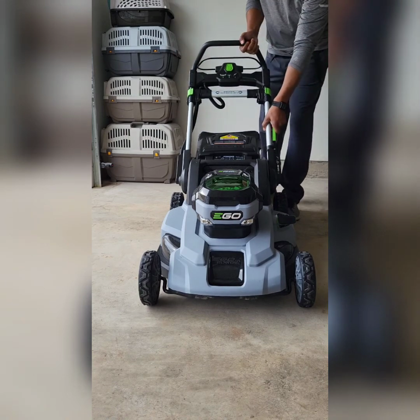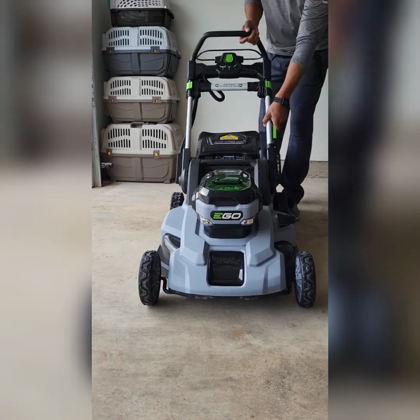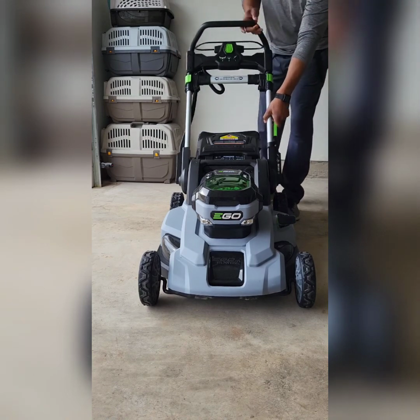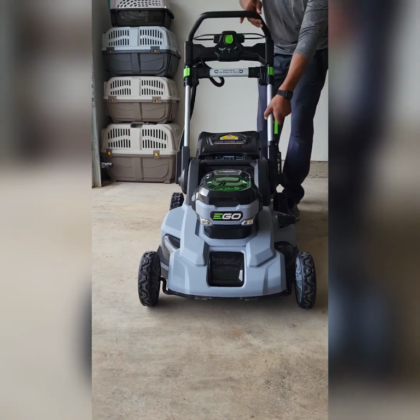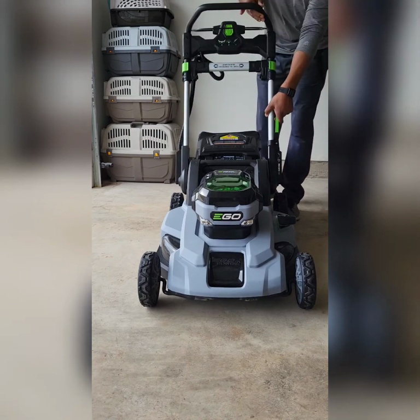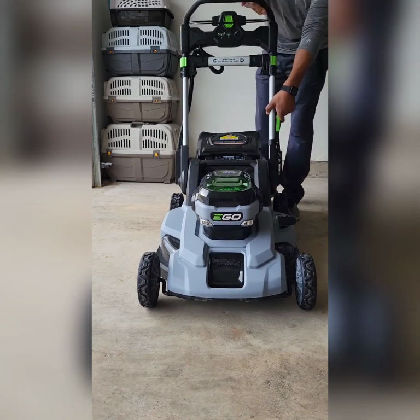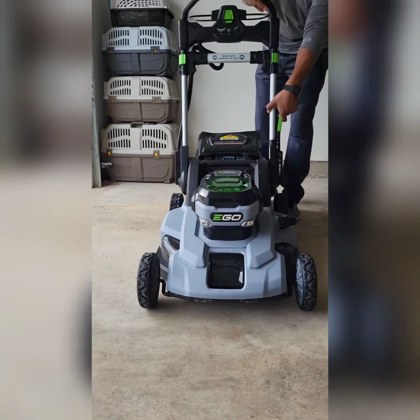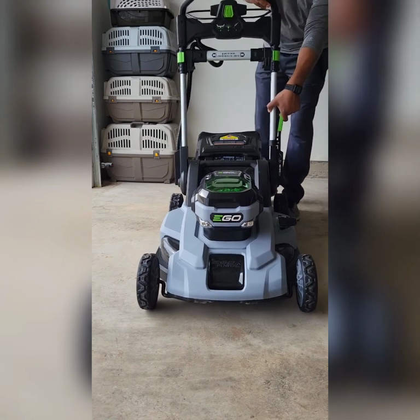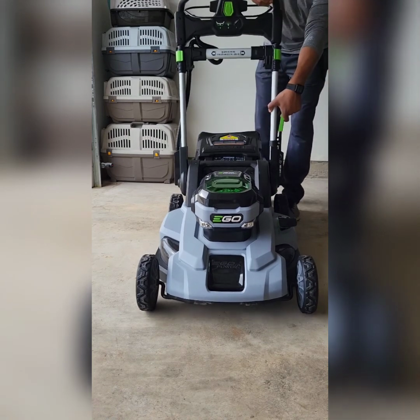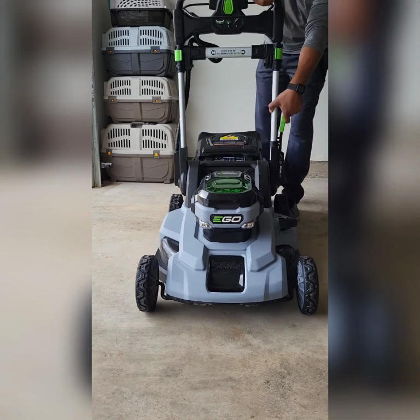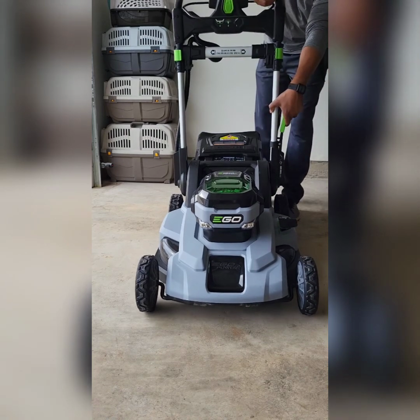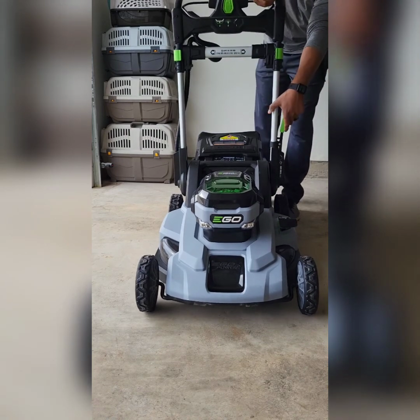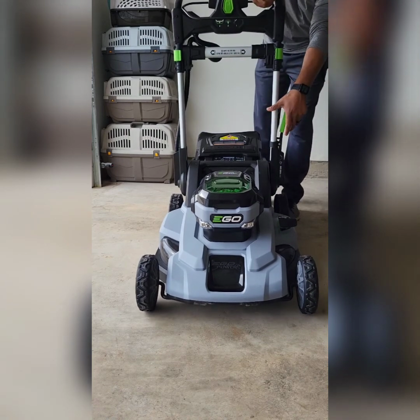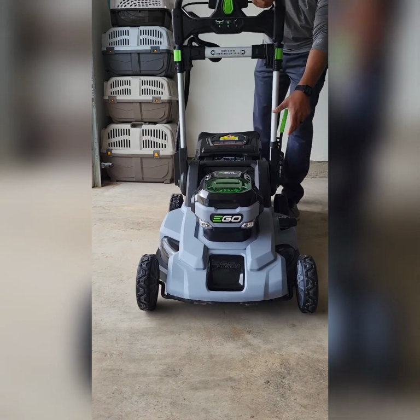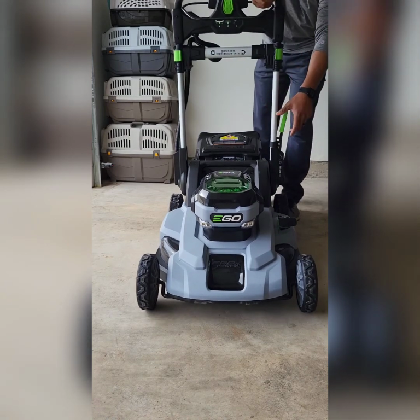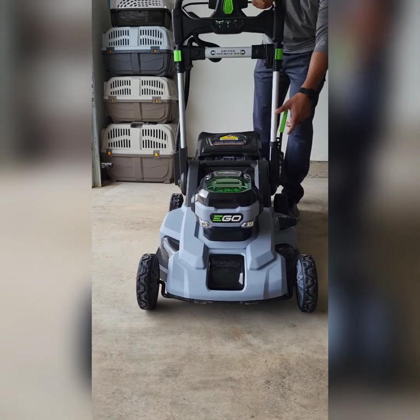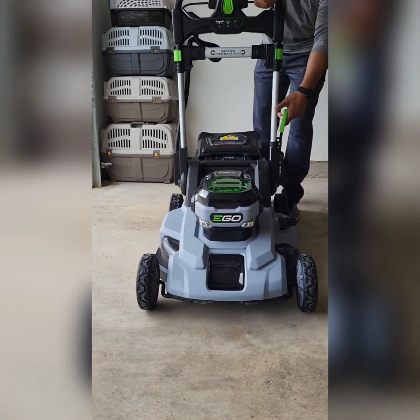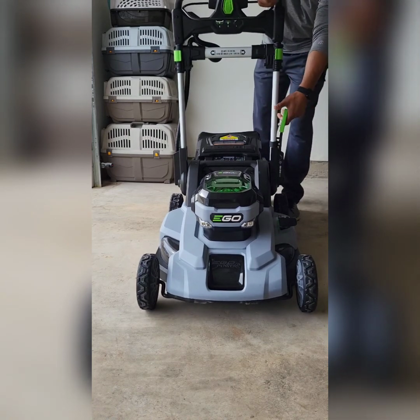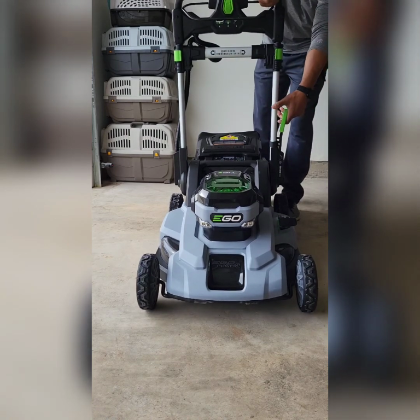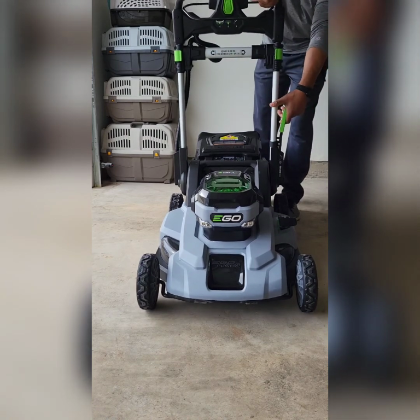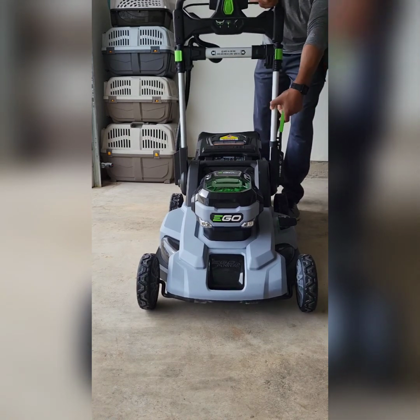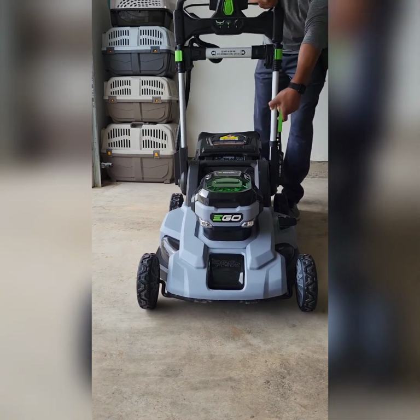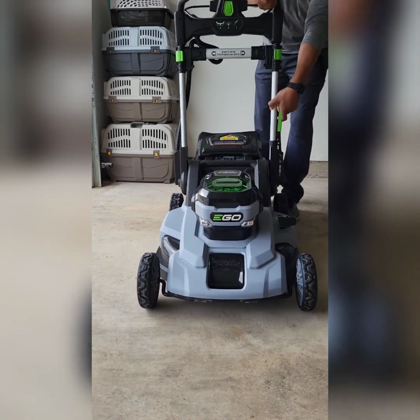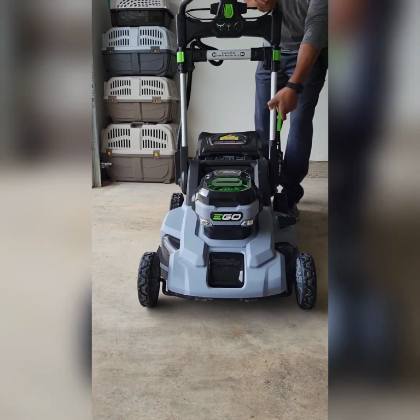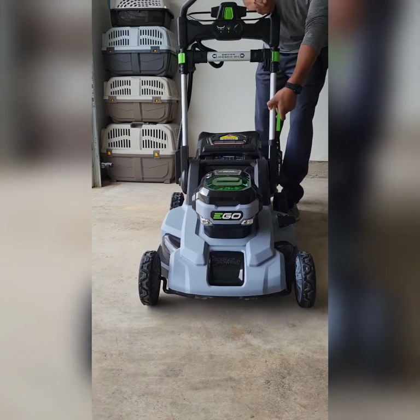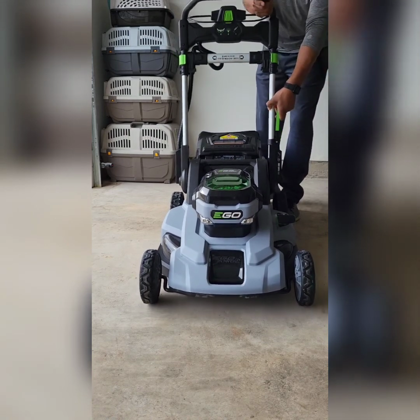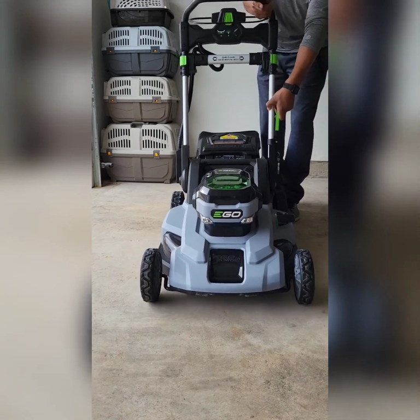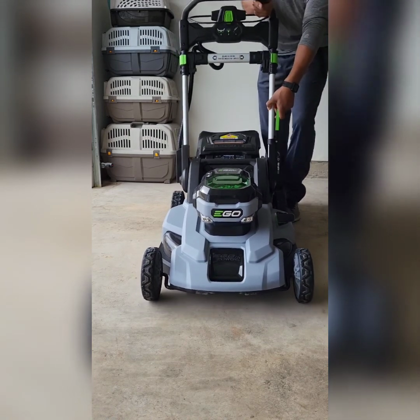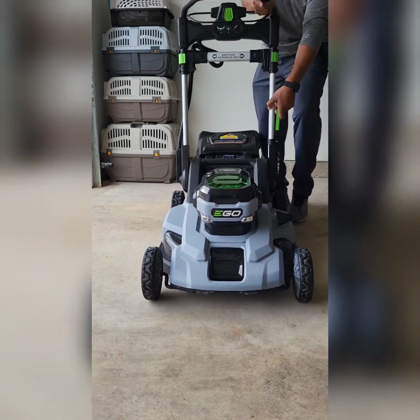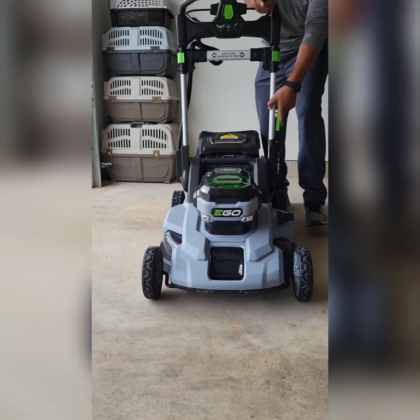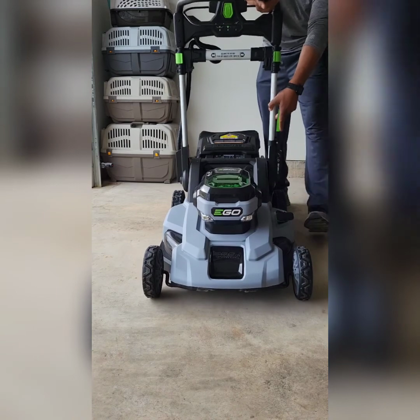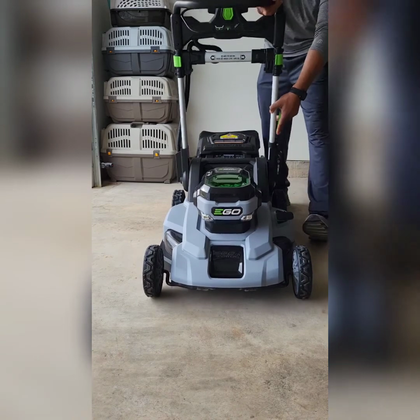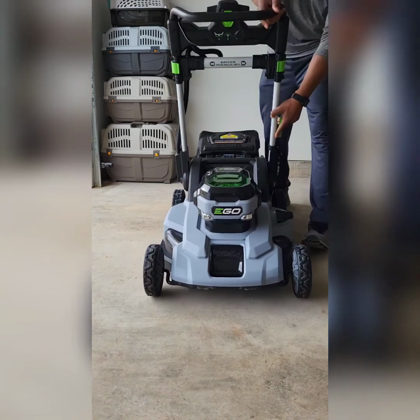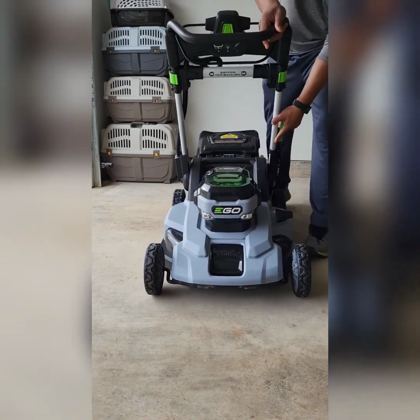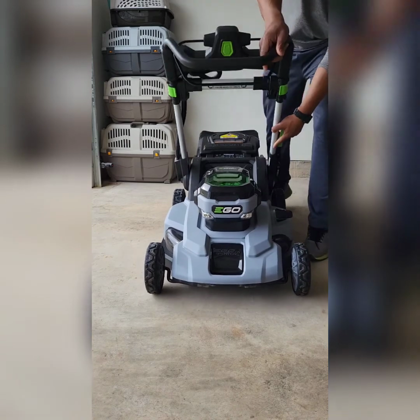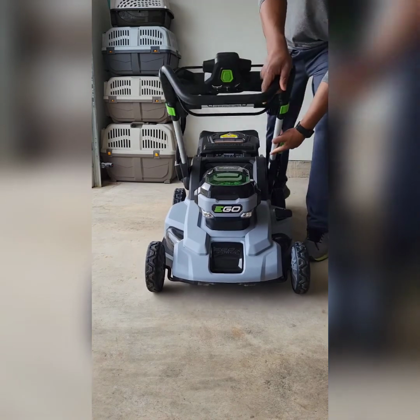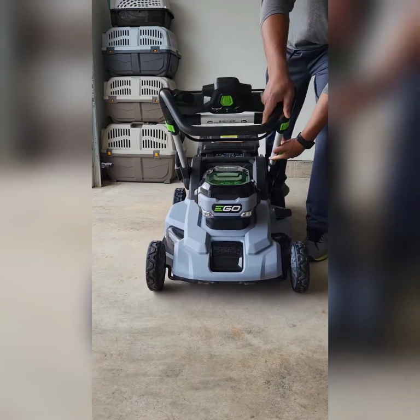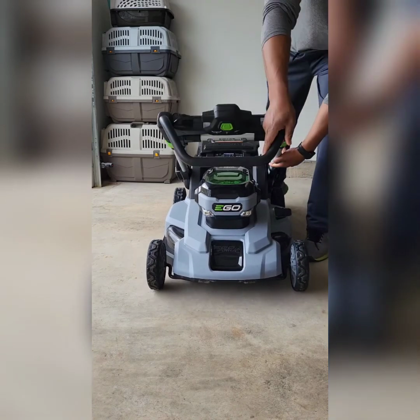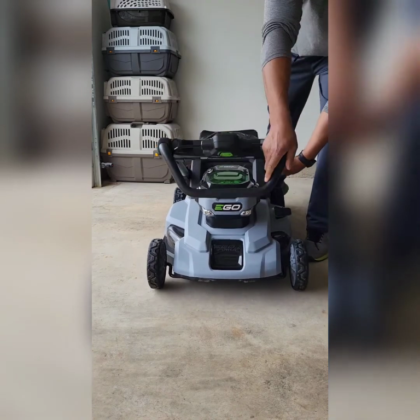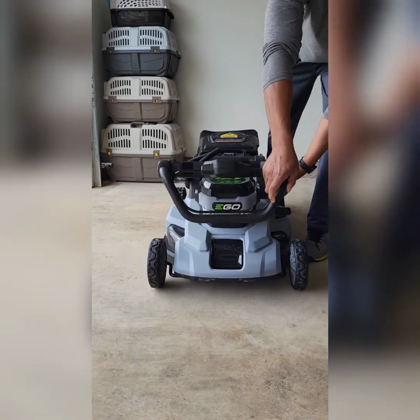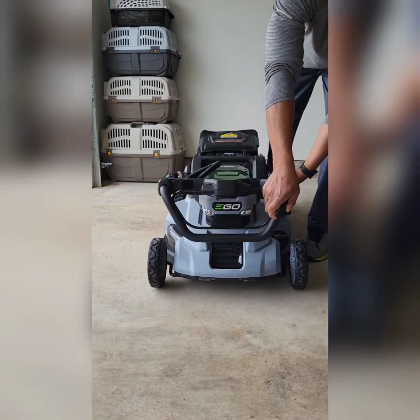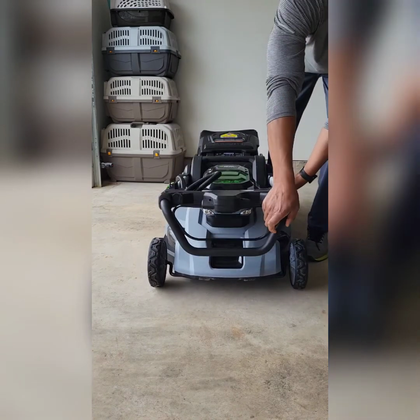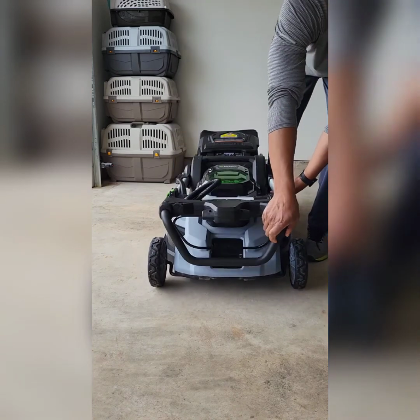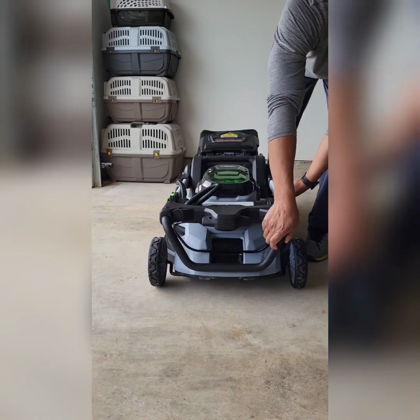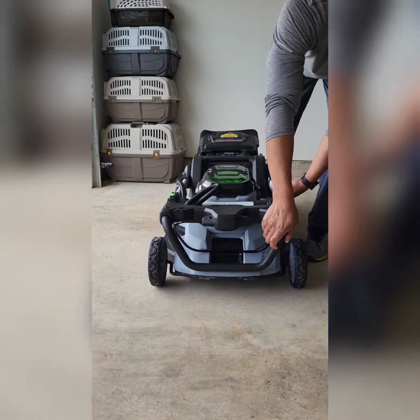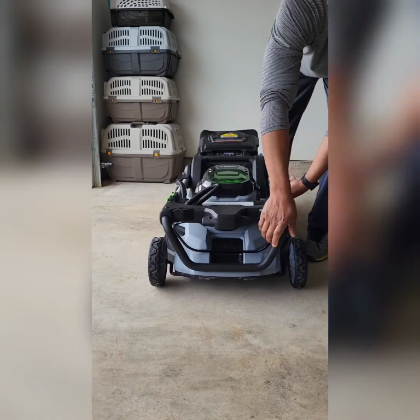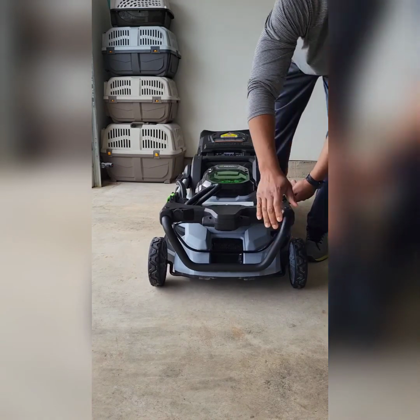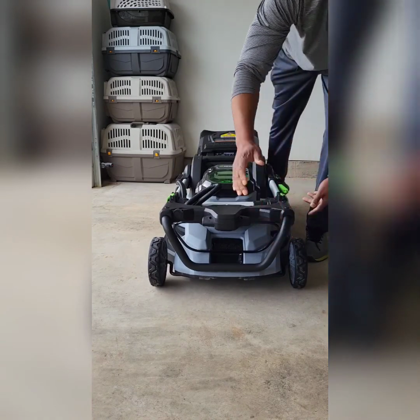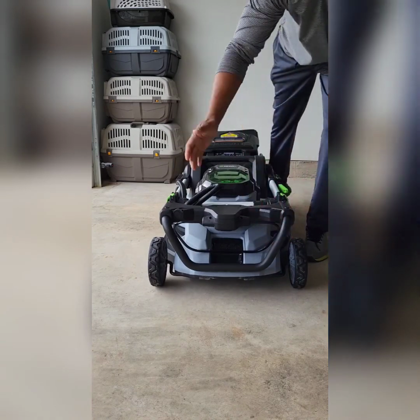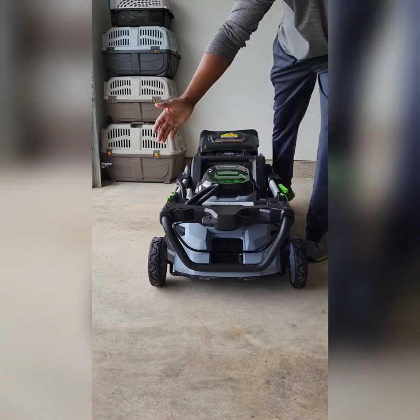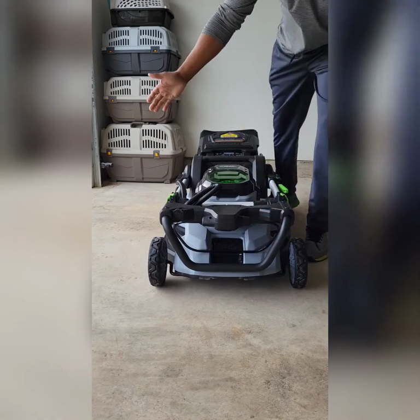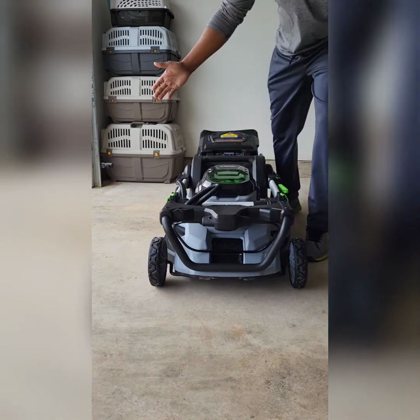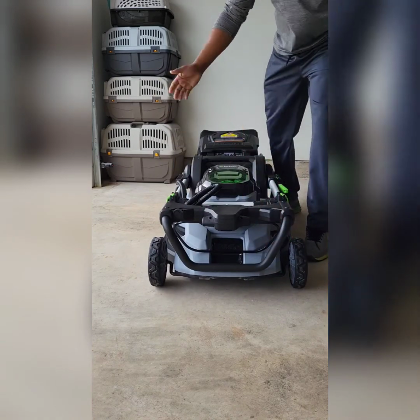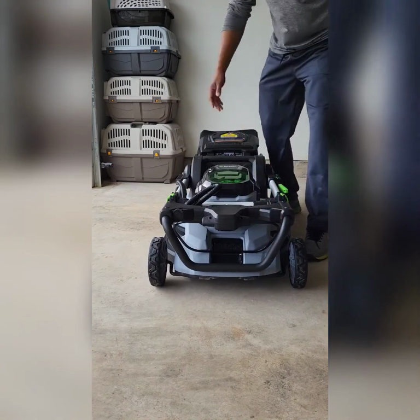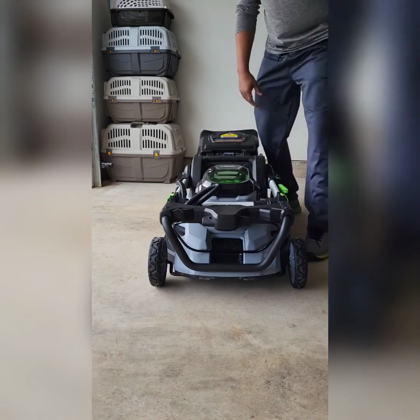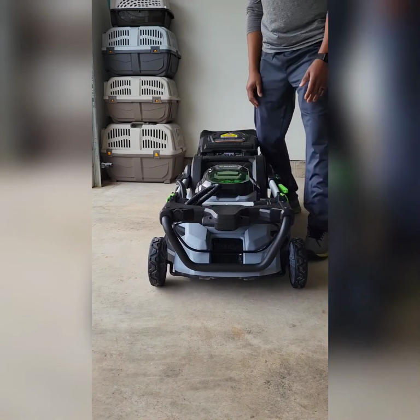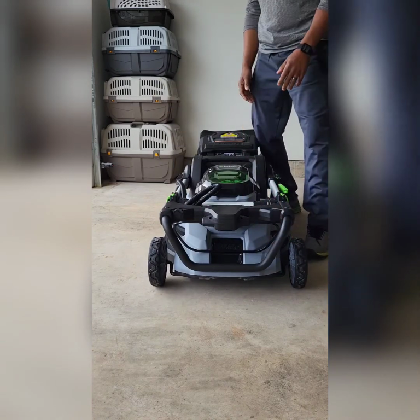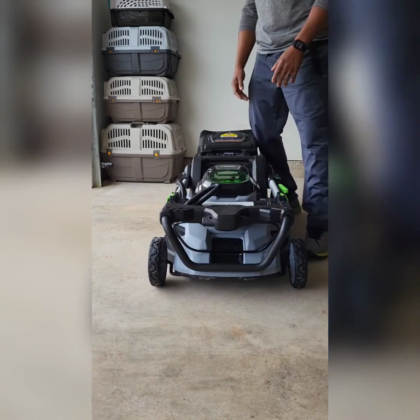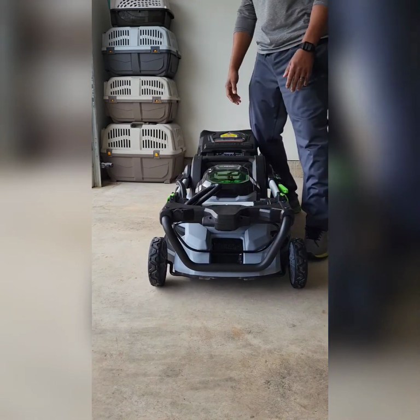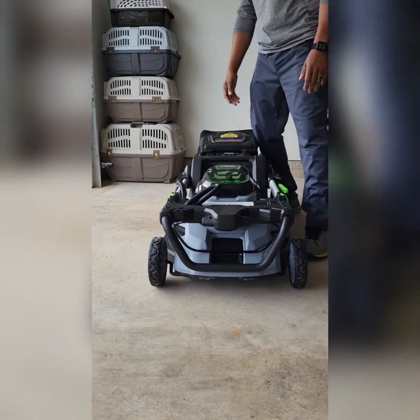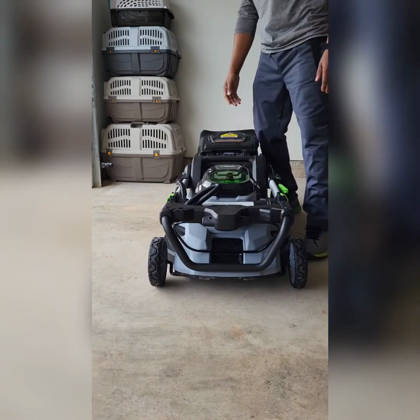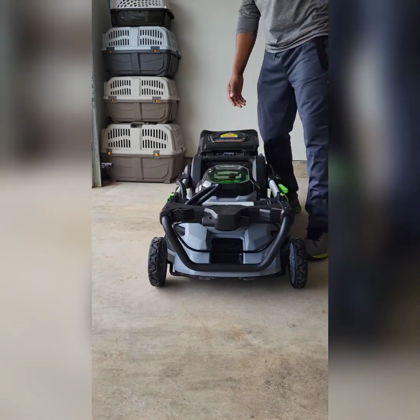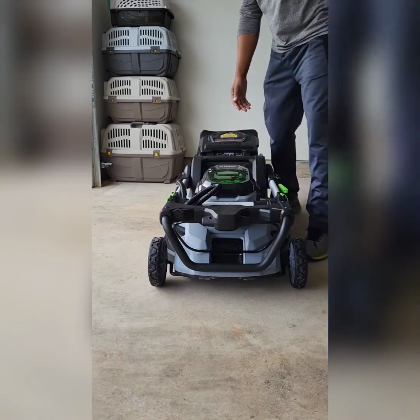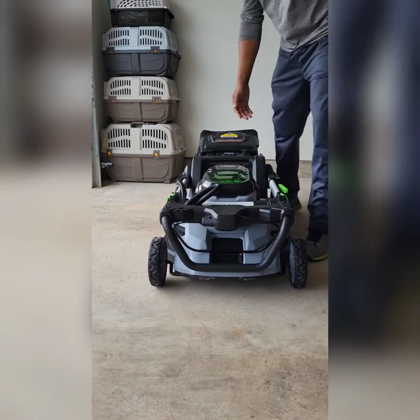This is how you adjust it — you want to put it back up after storage. It's nice and light.